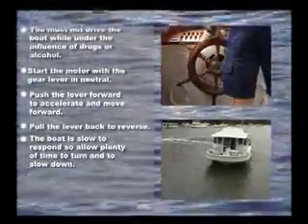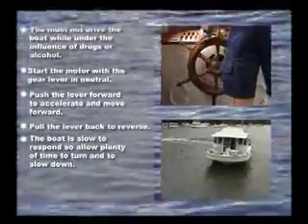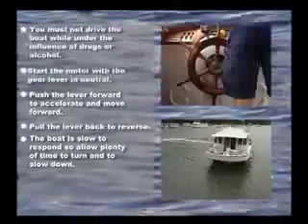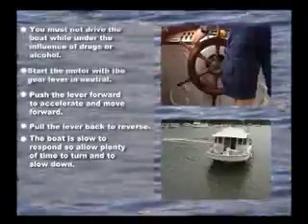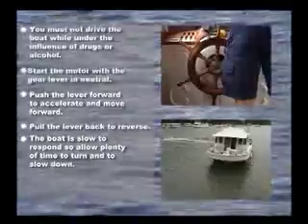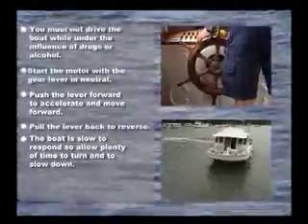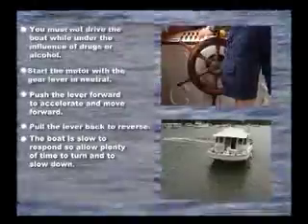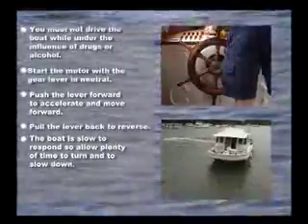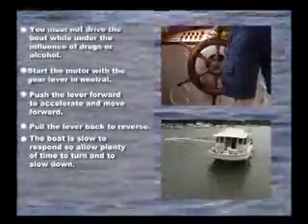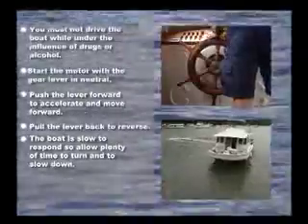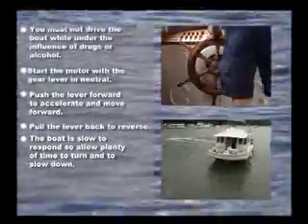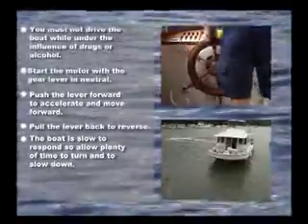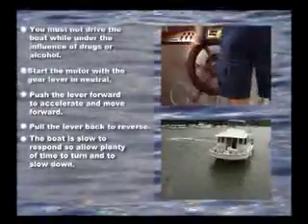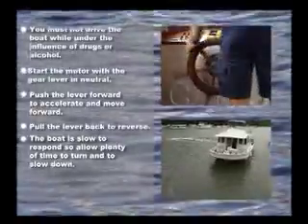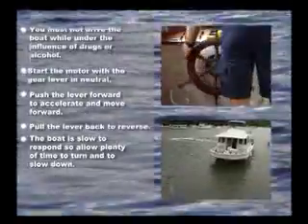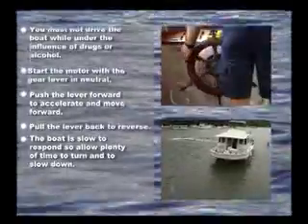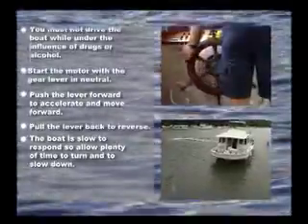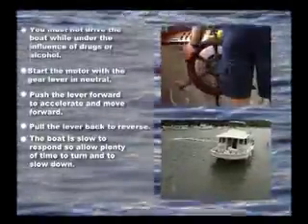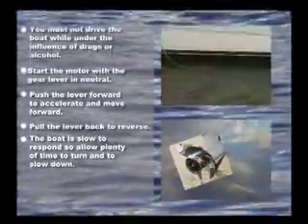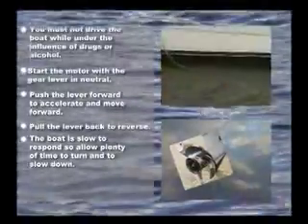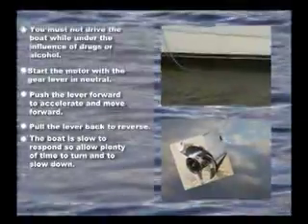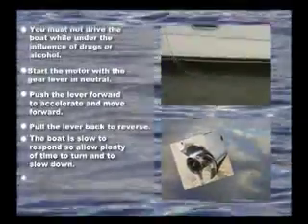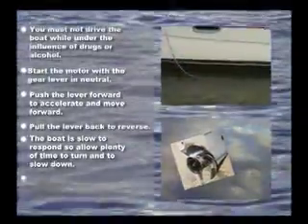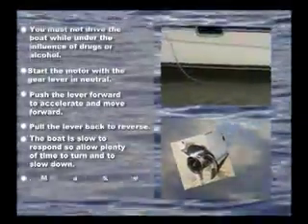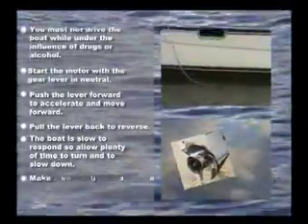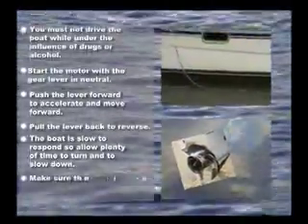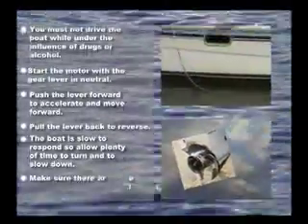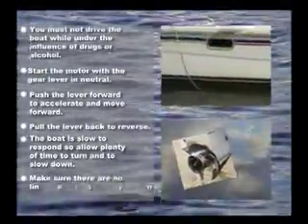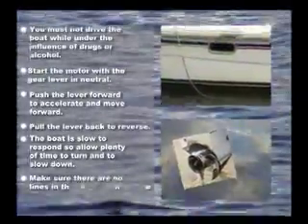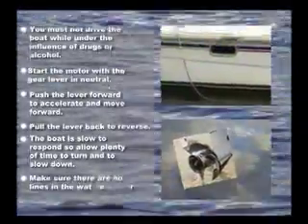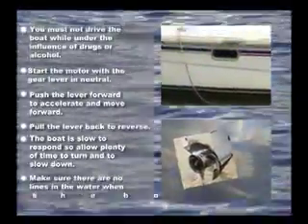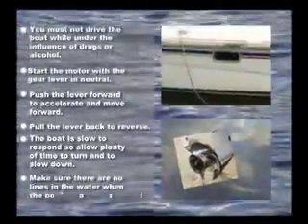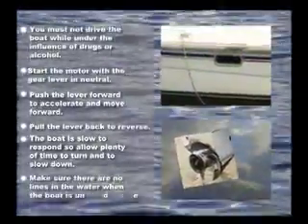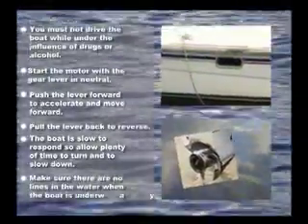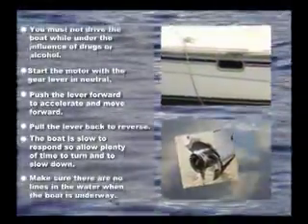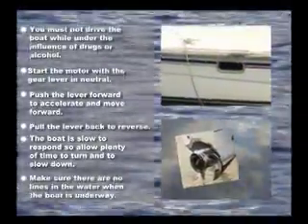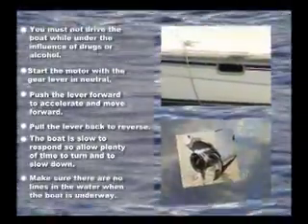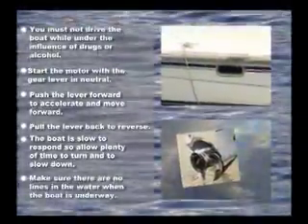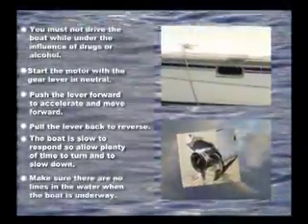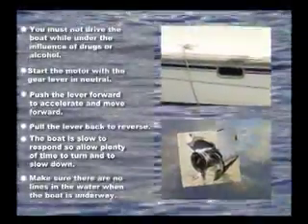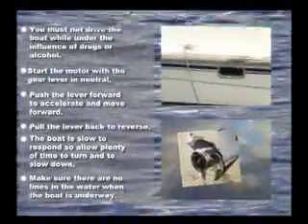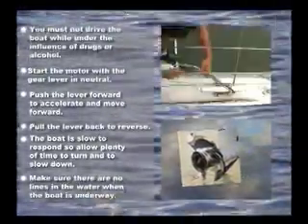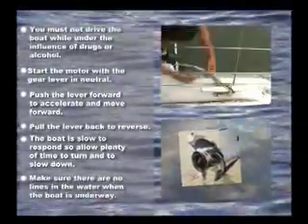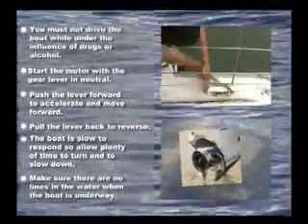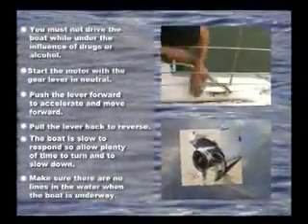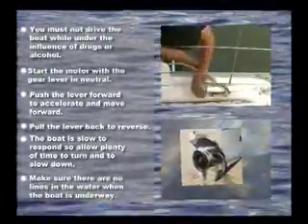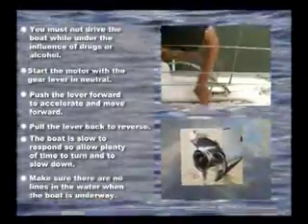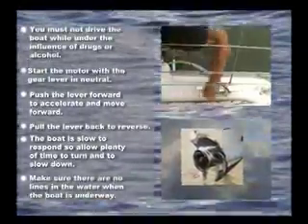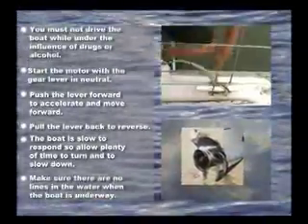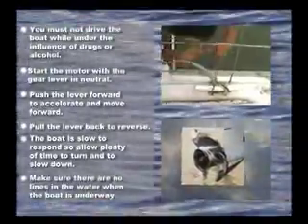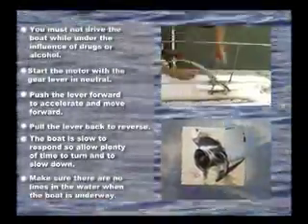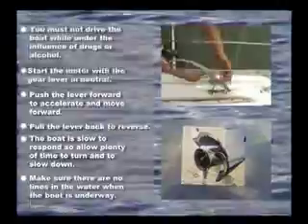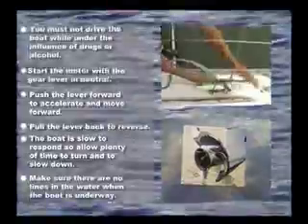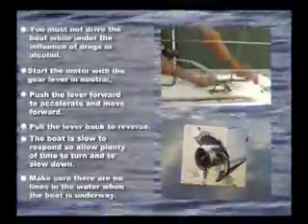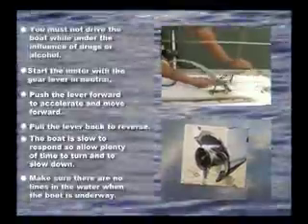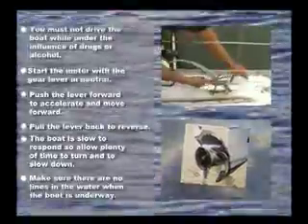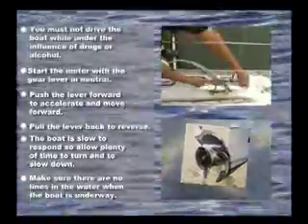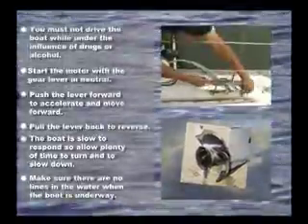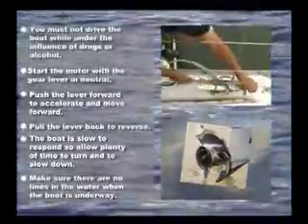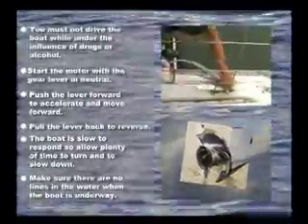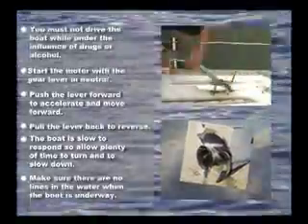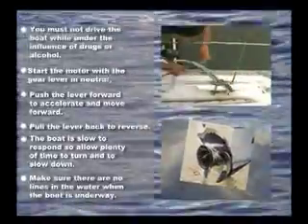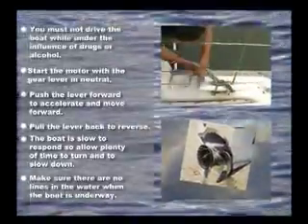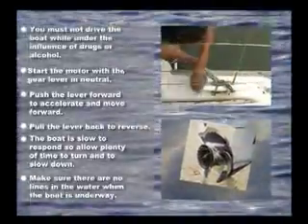Make sure there are no fishing lines or ropes in the water when the boat is underway.